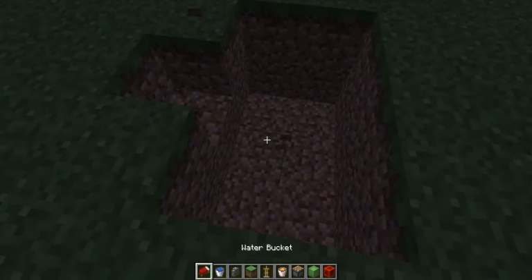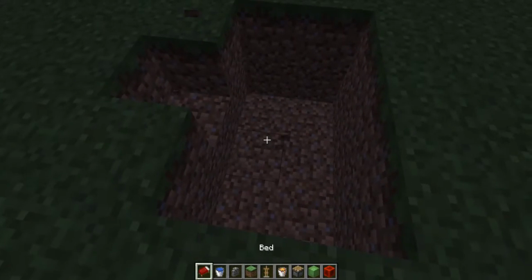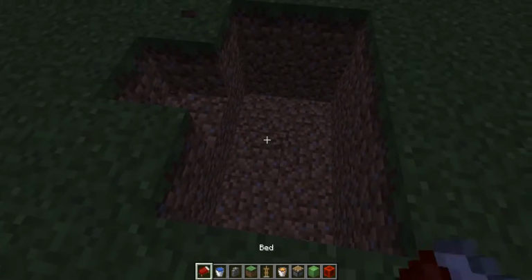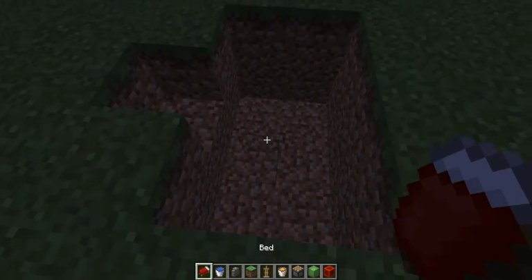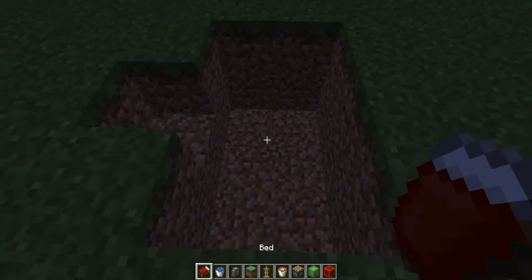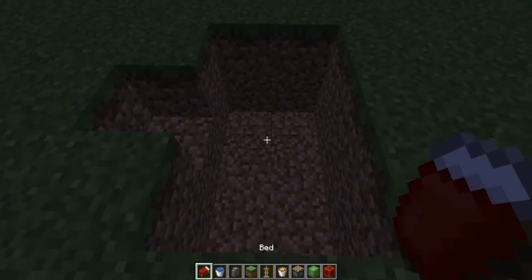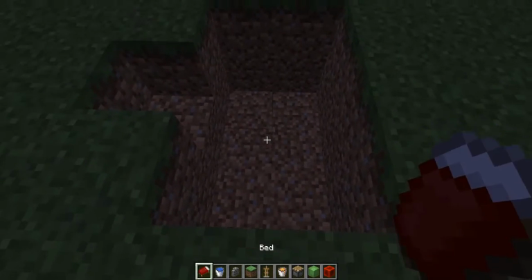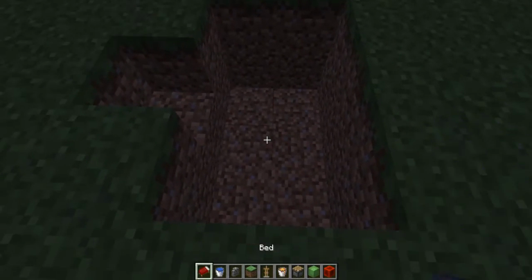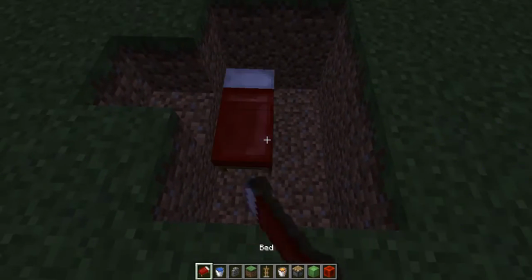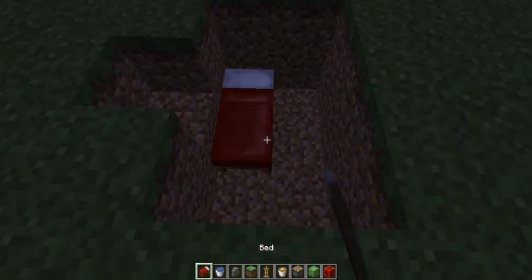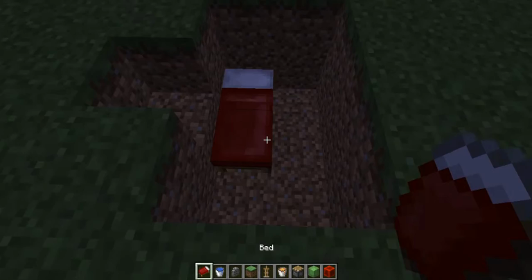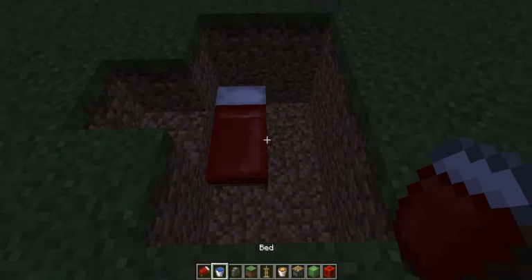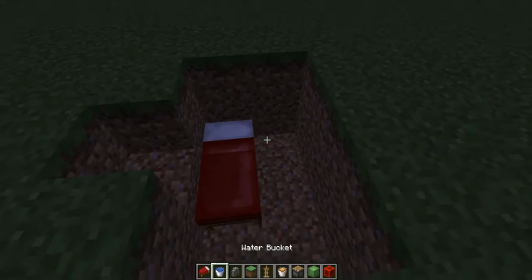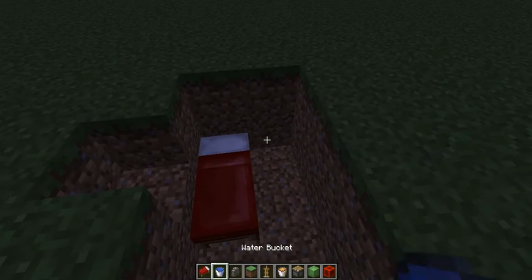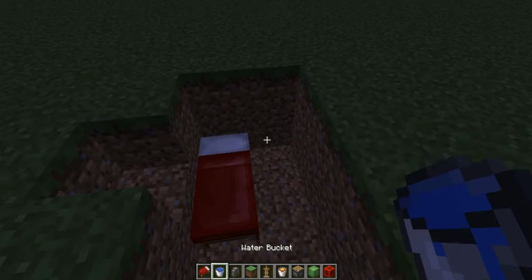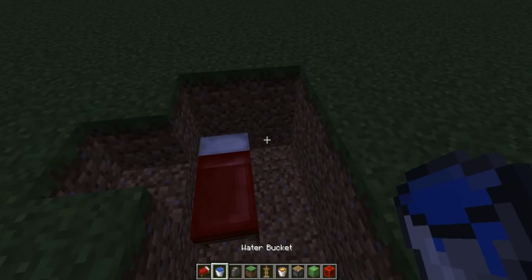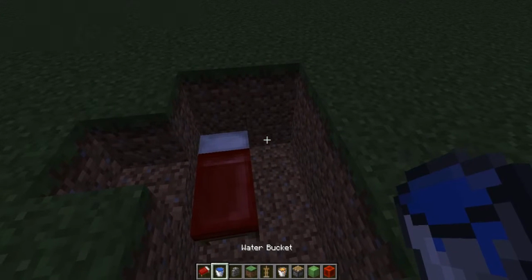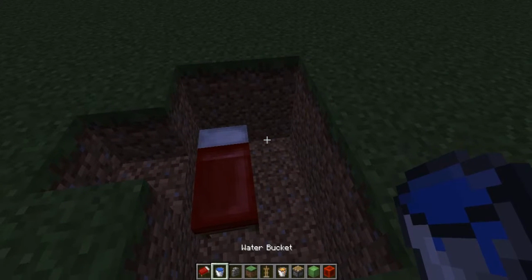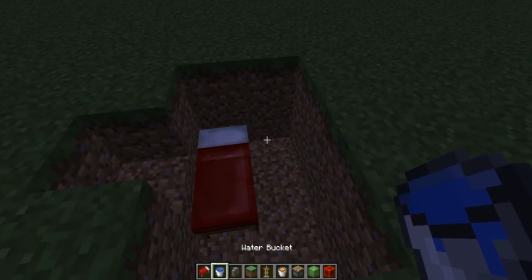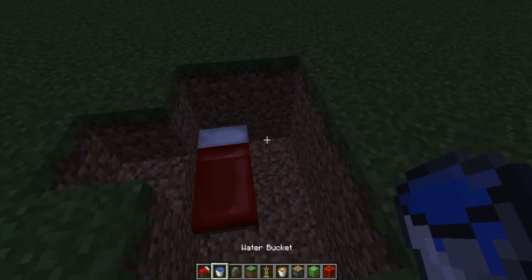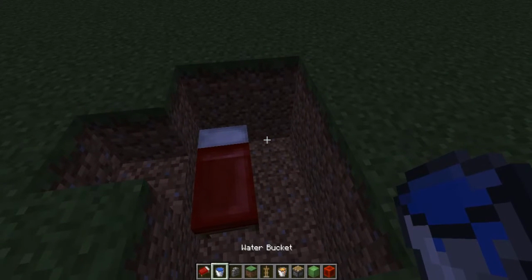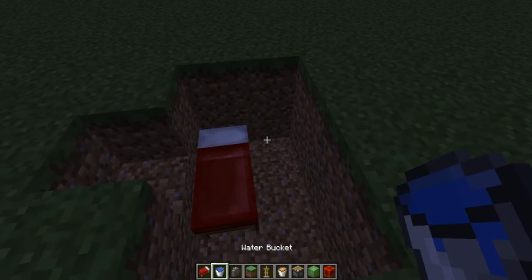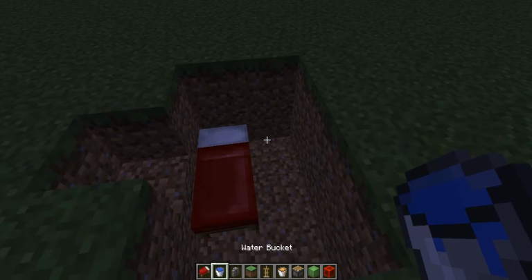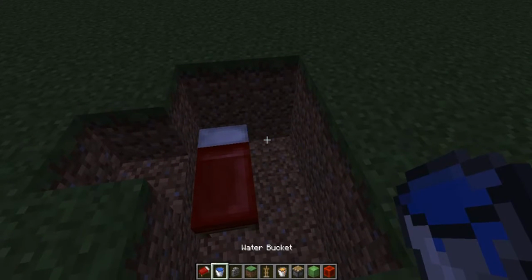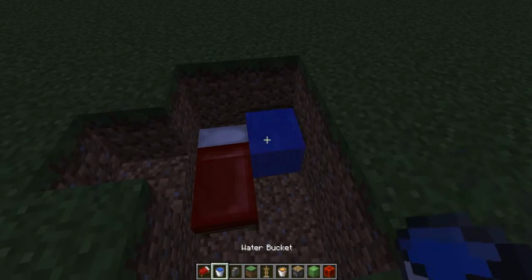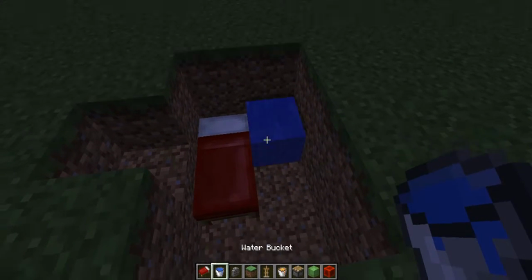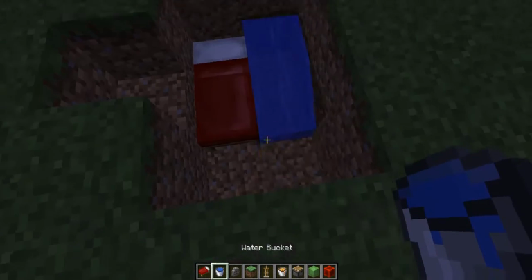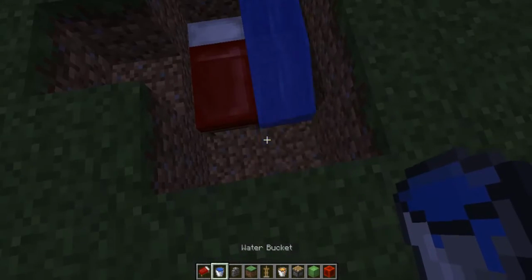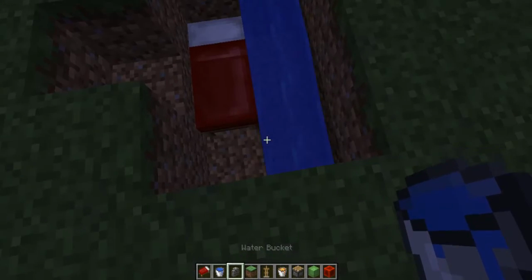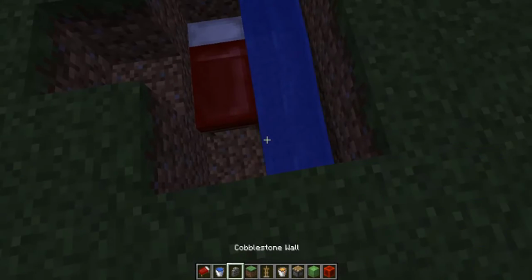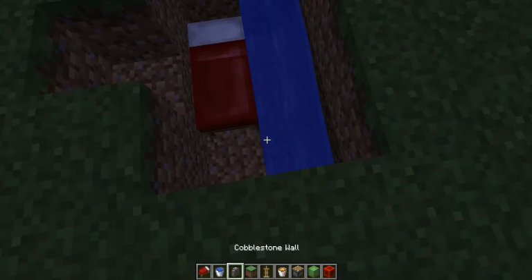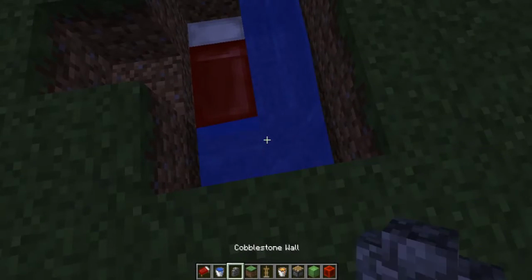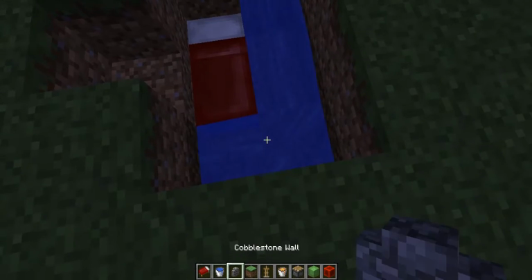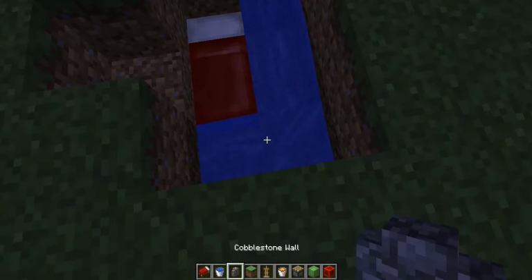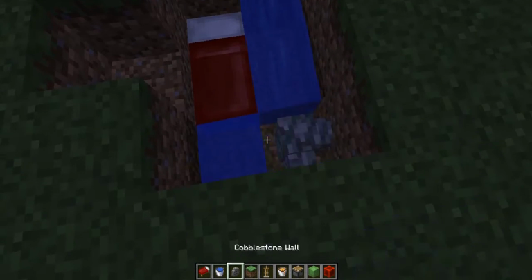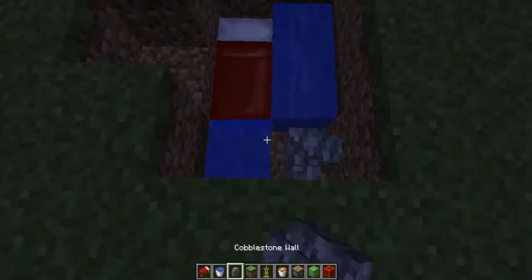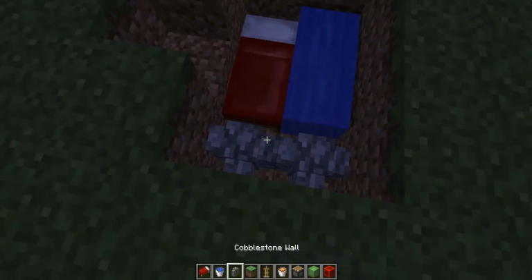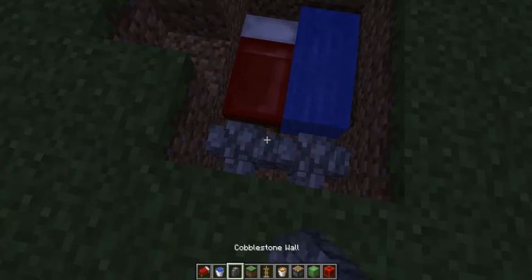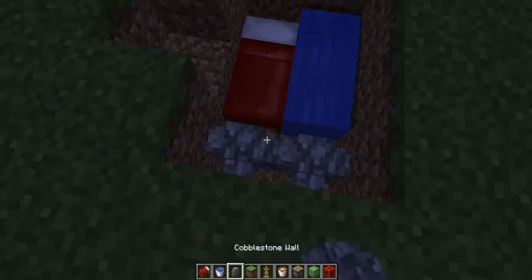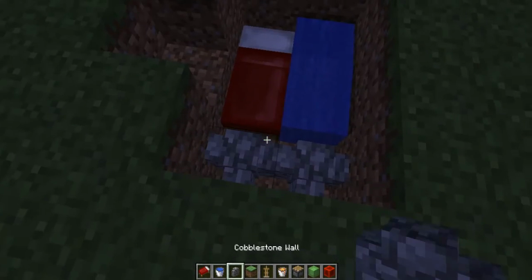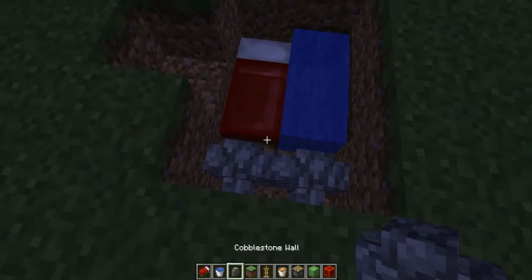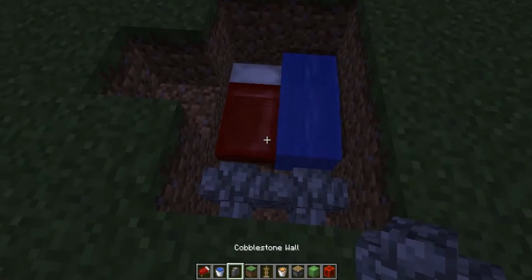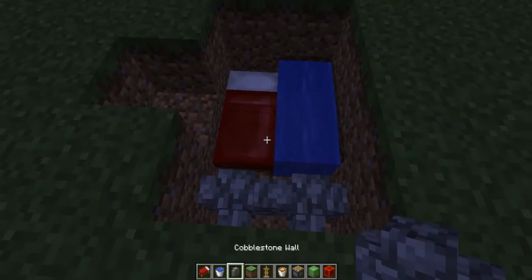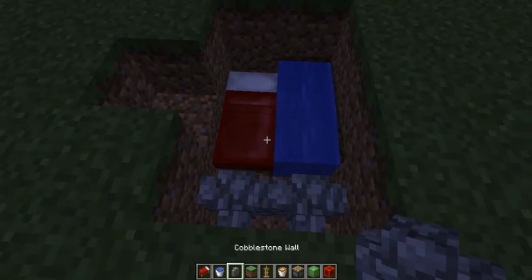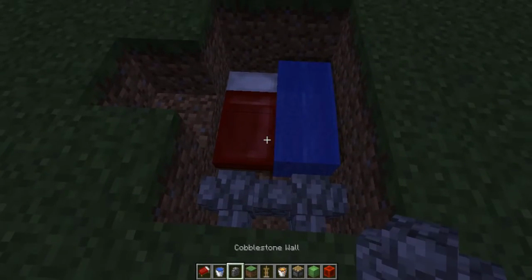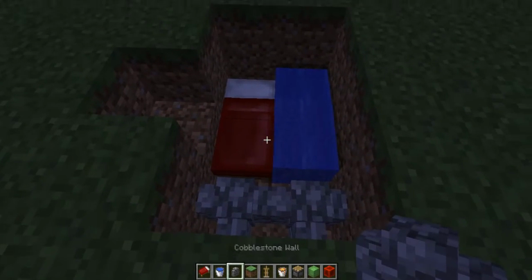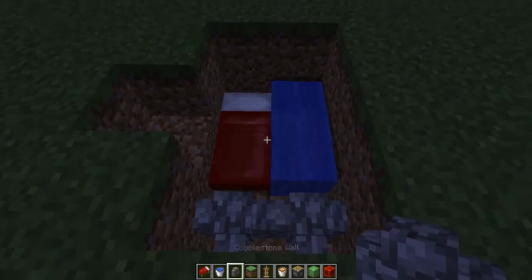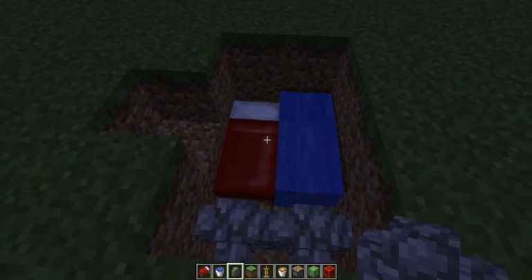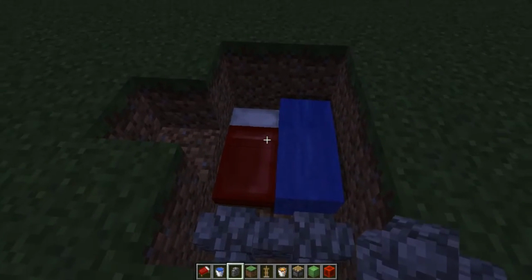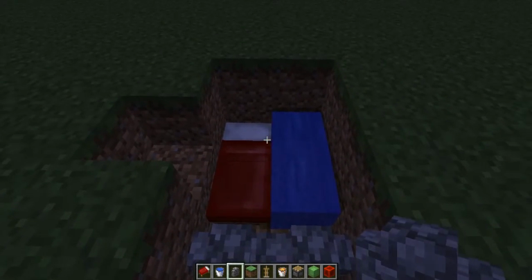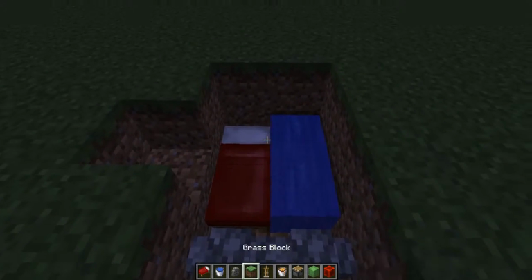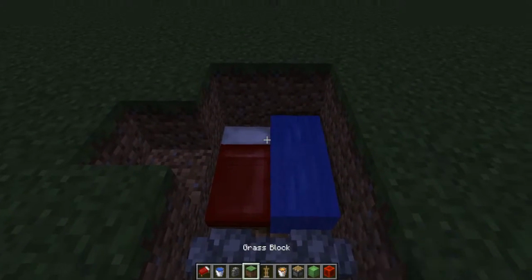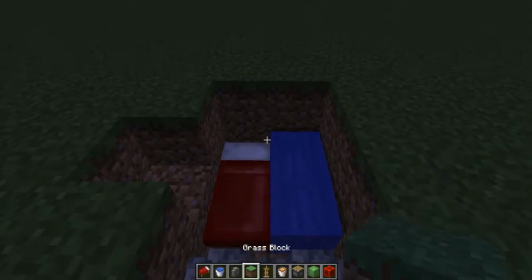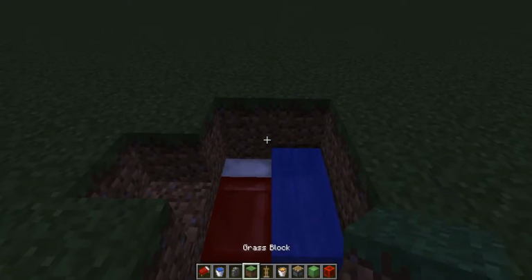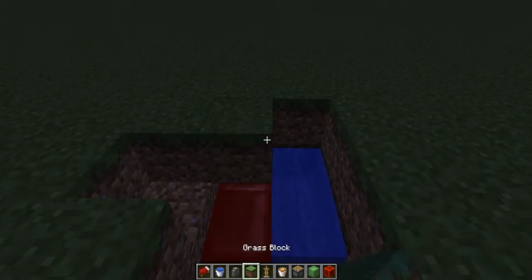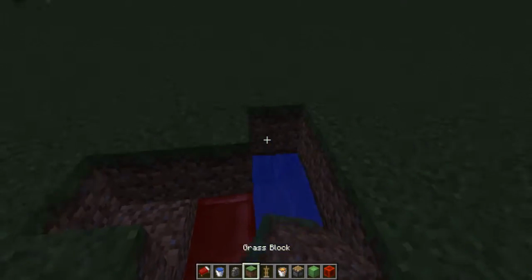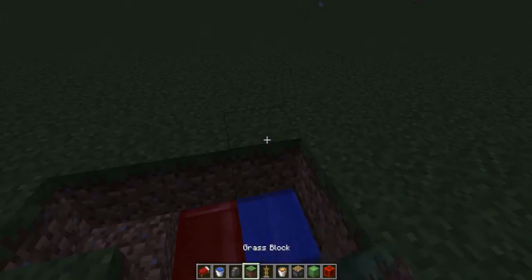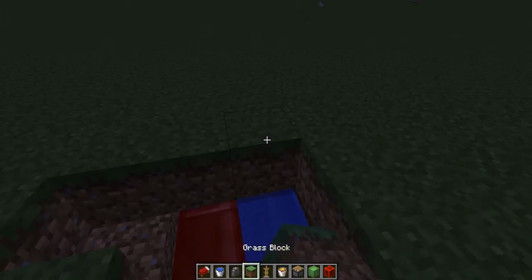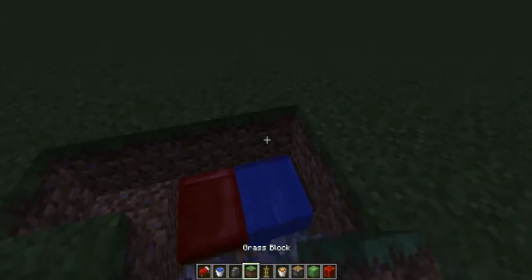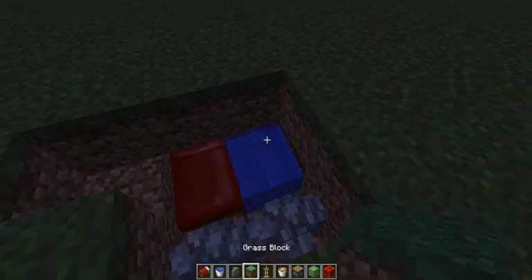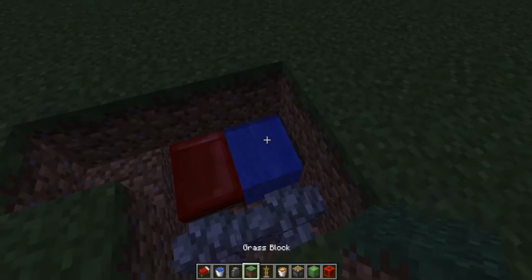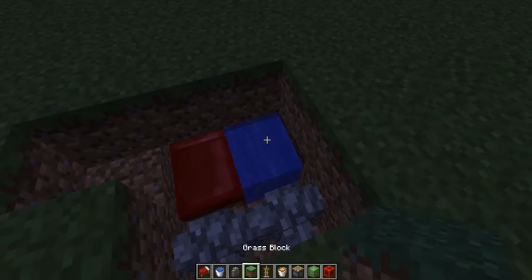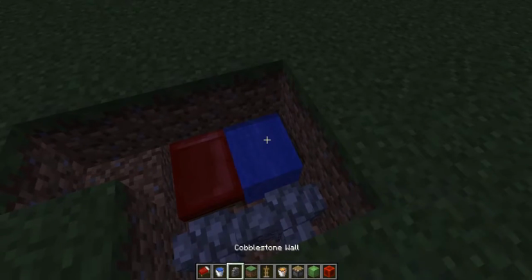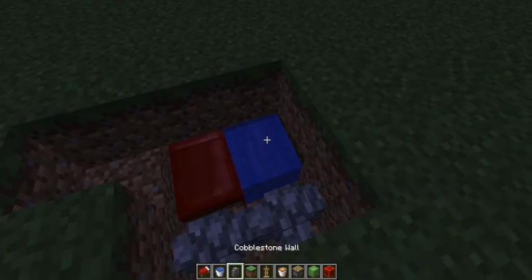First of all, you need to put the bed. Next to it is water, then cobblestone wall here.